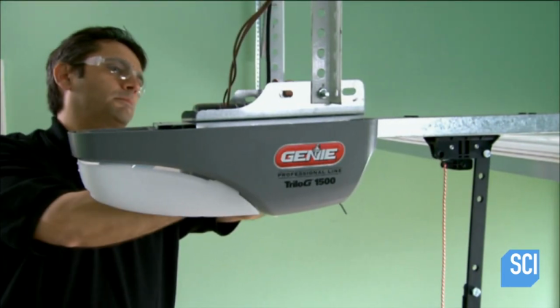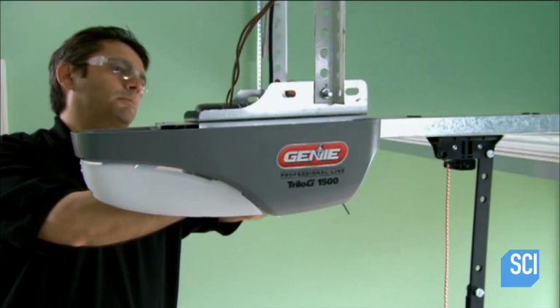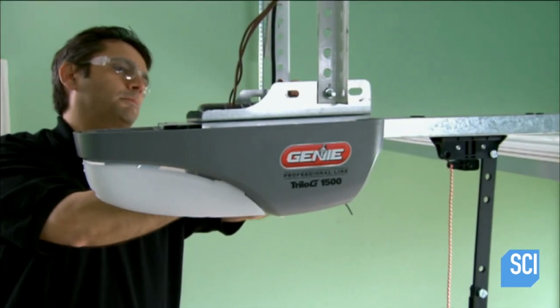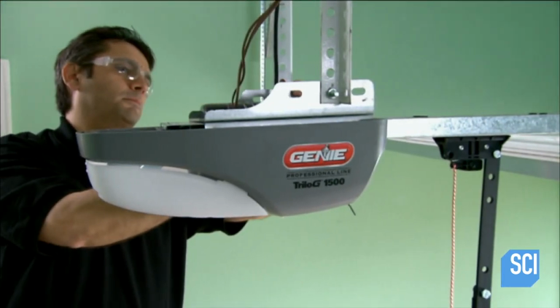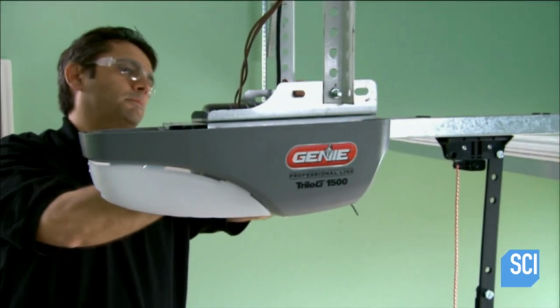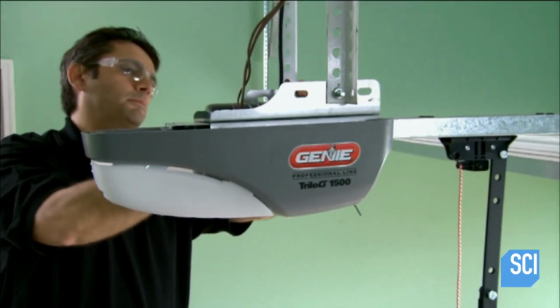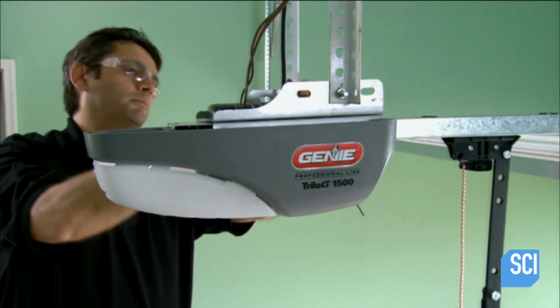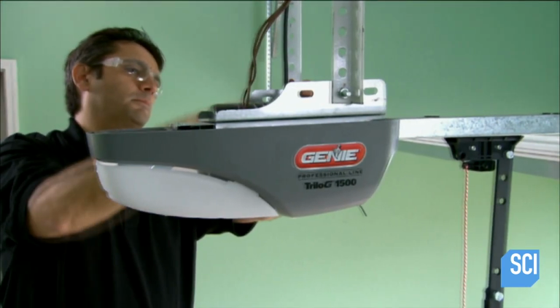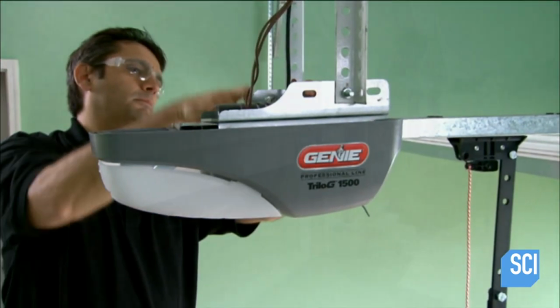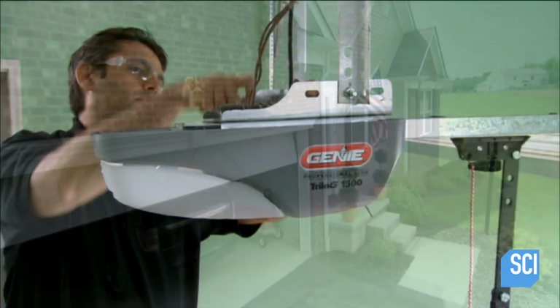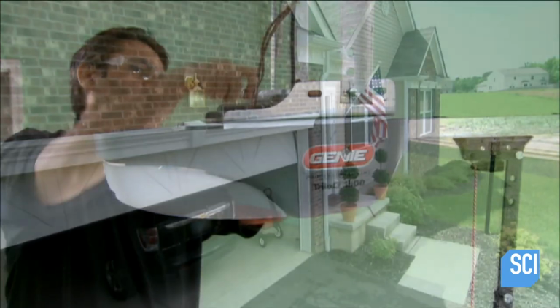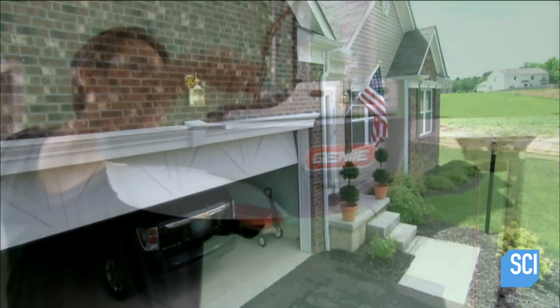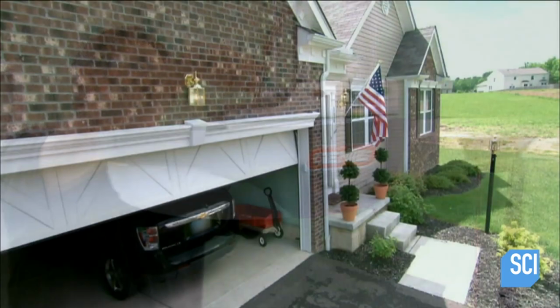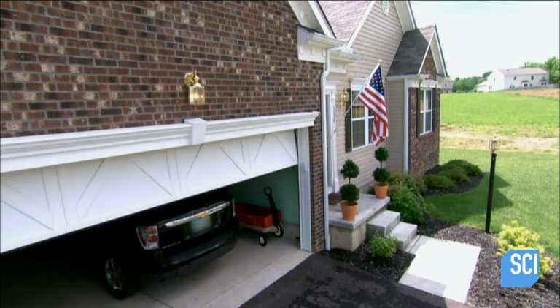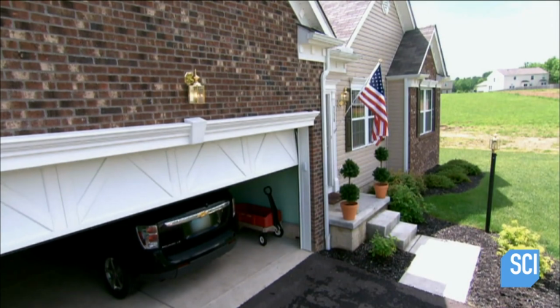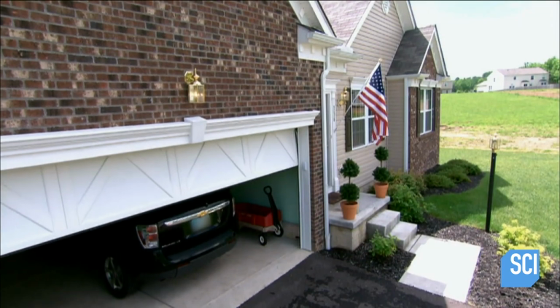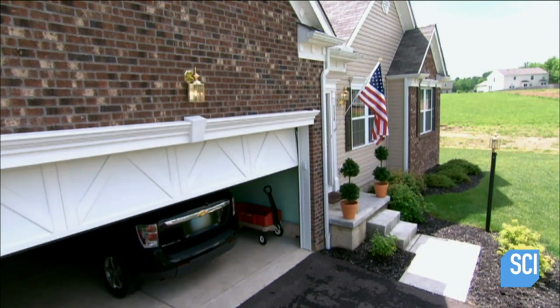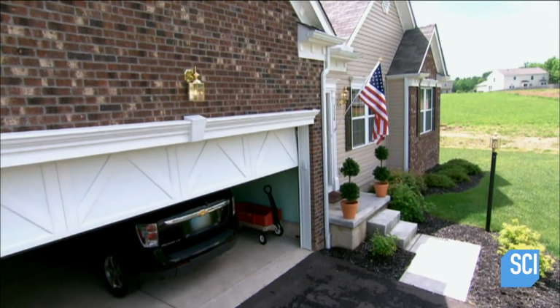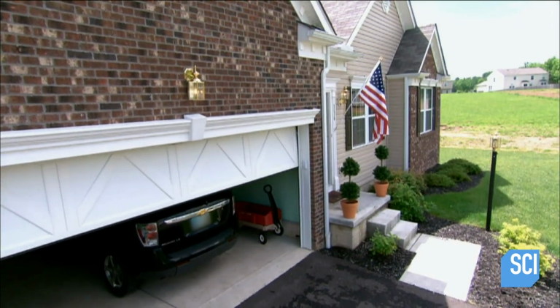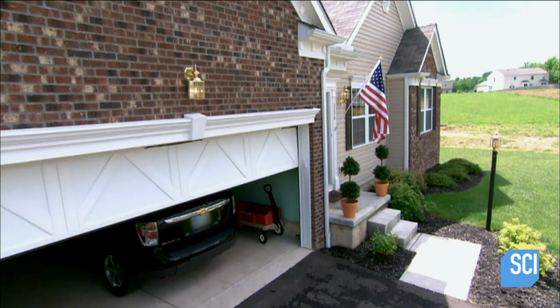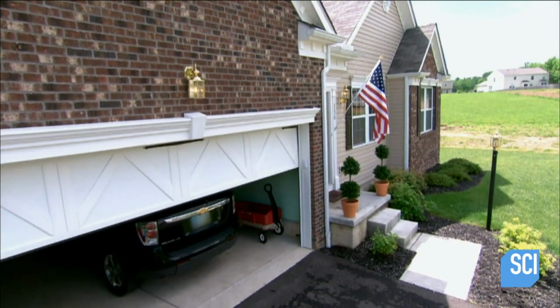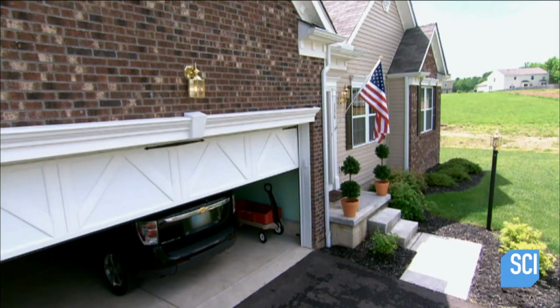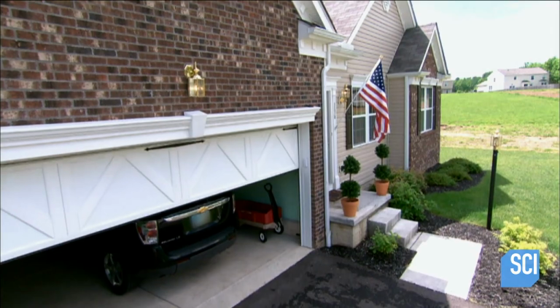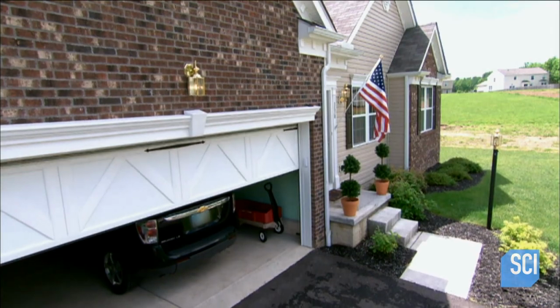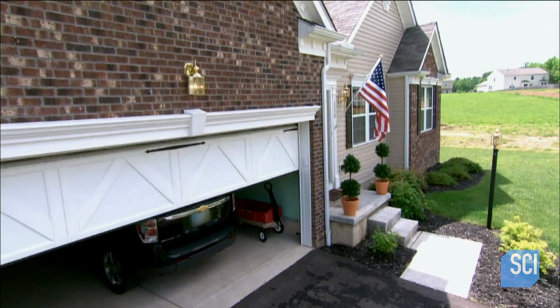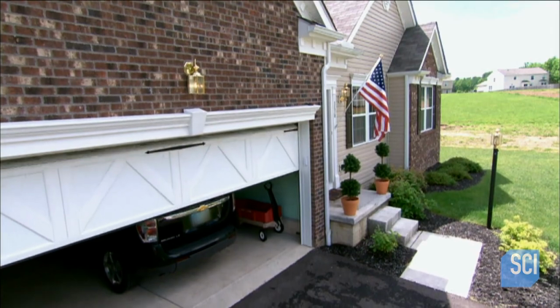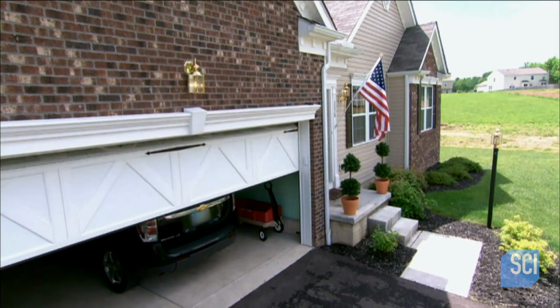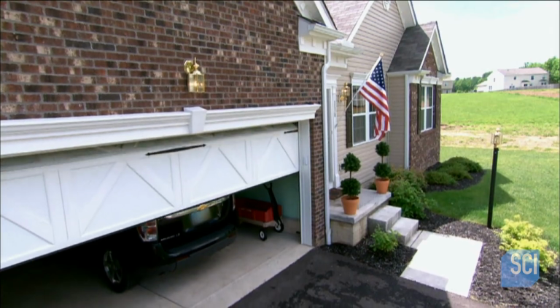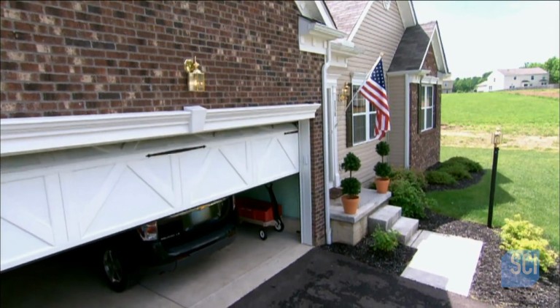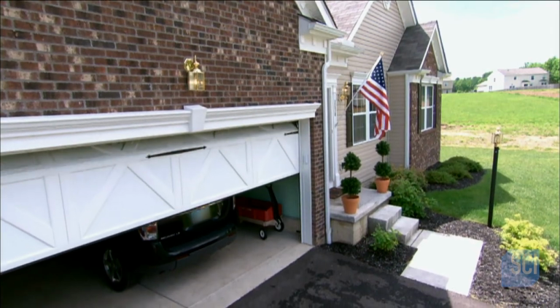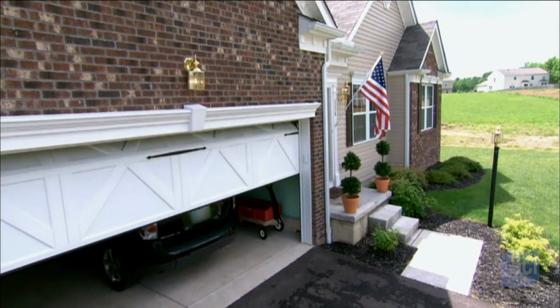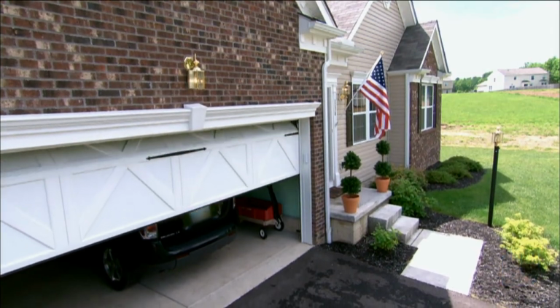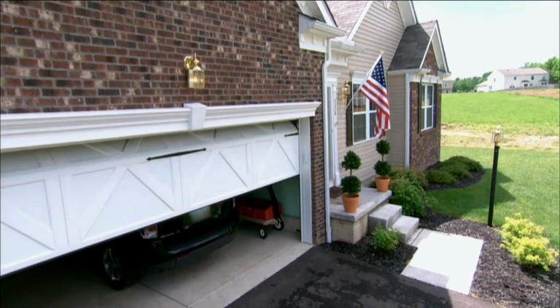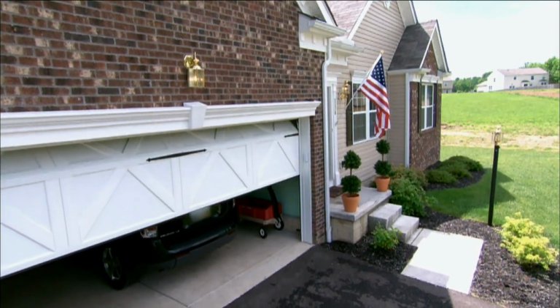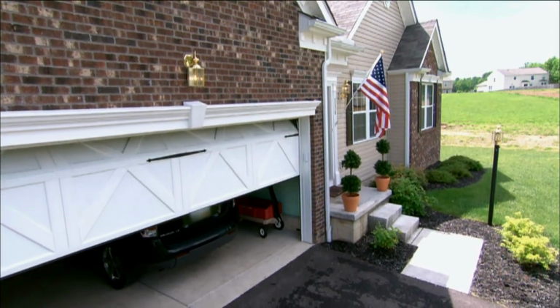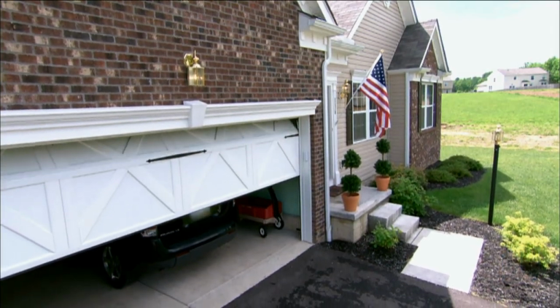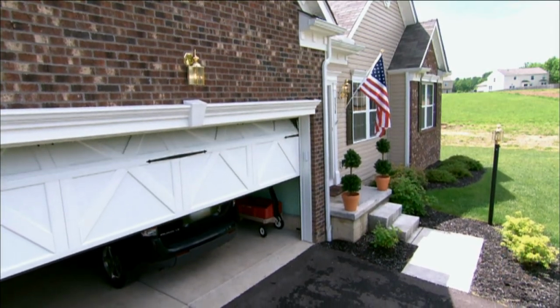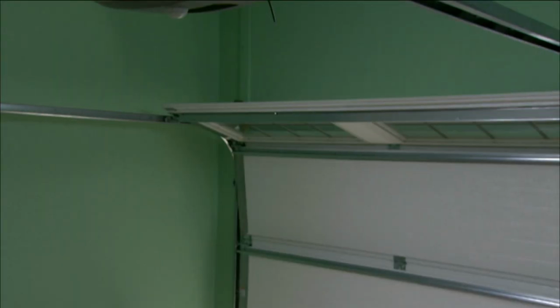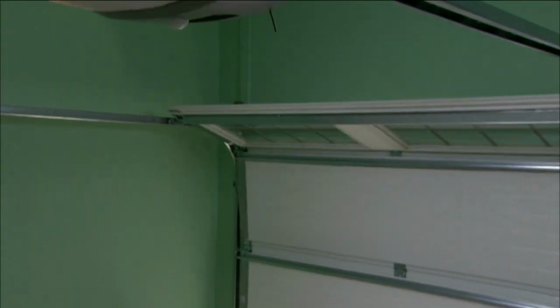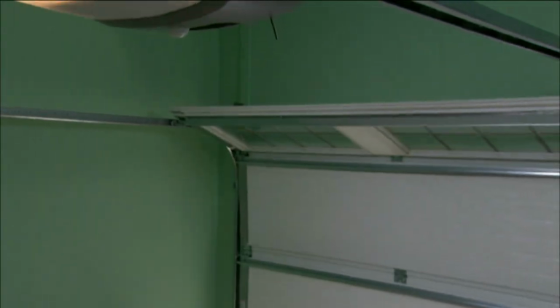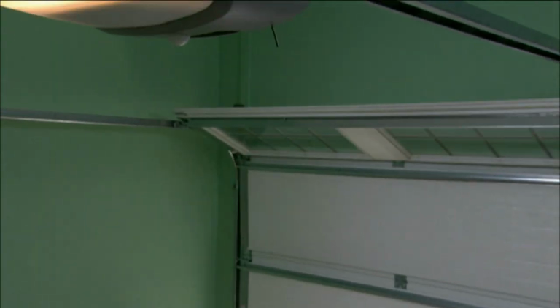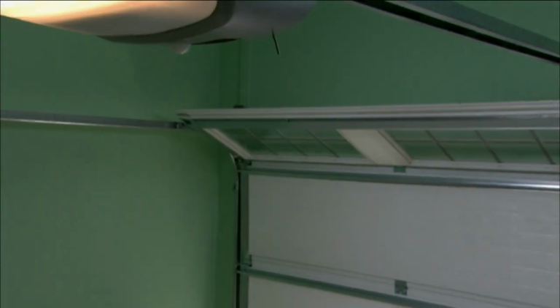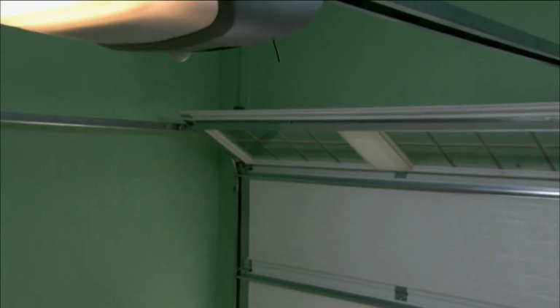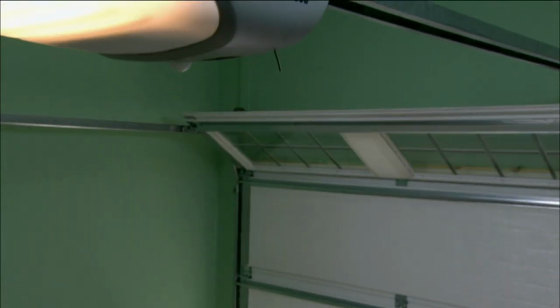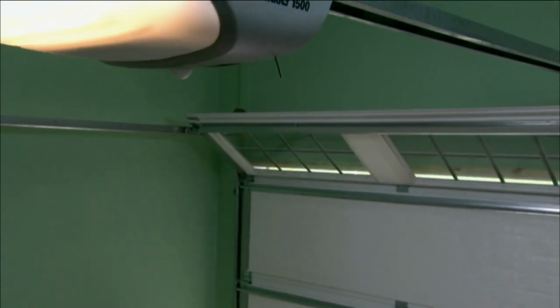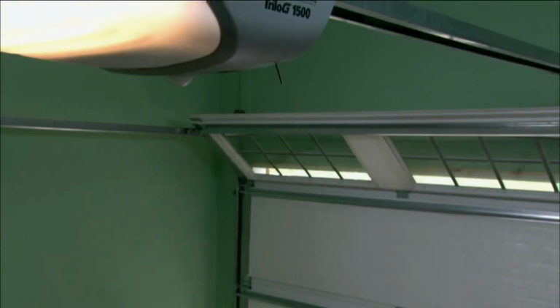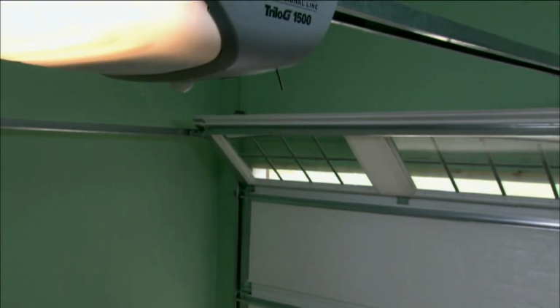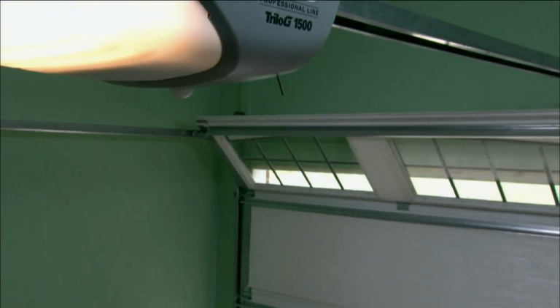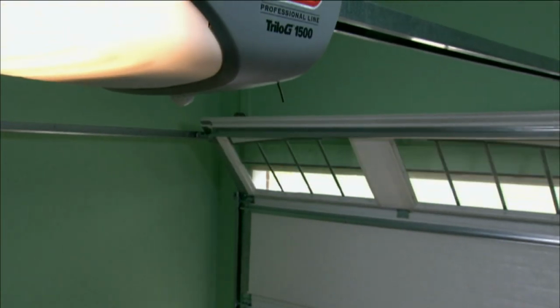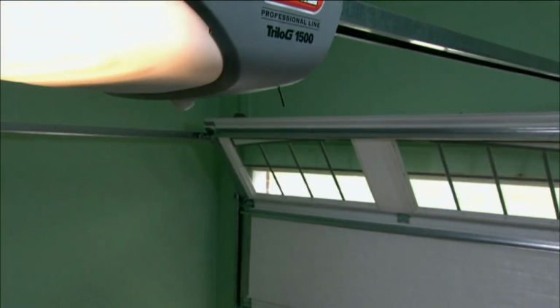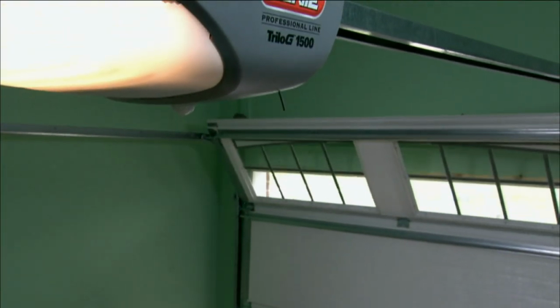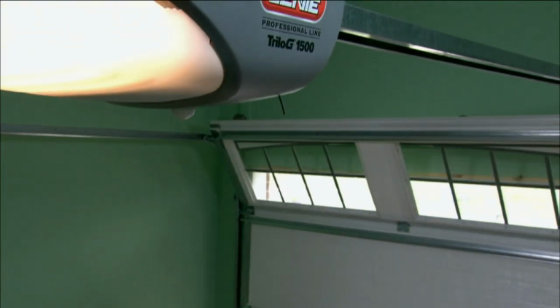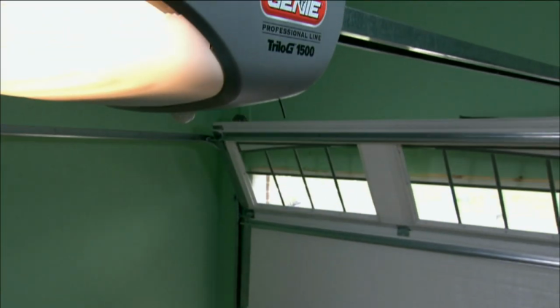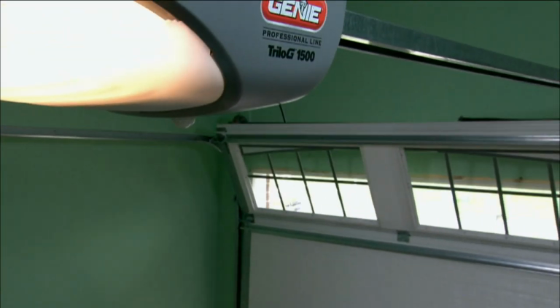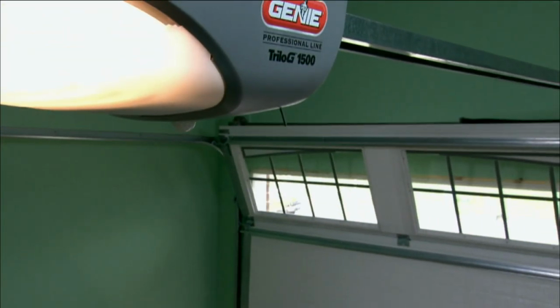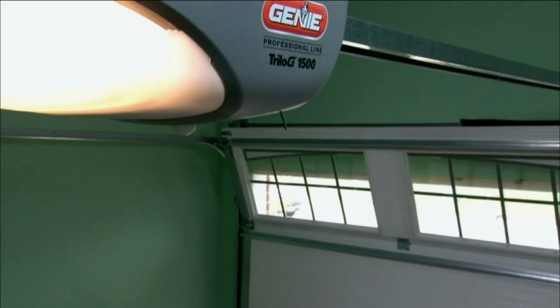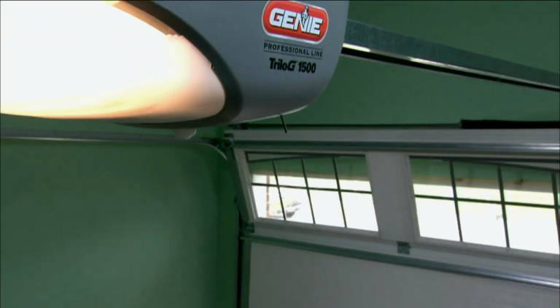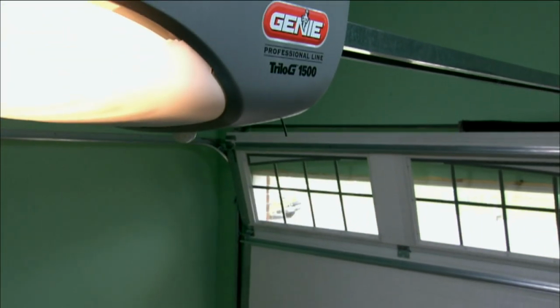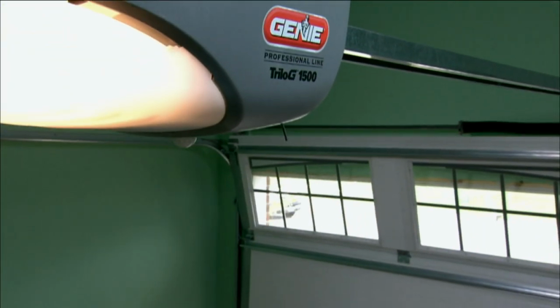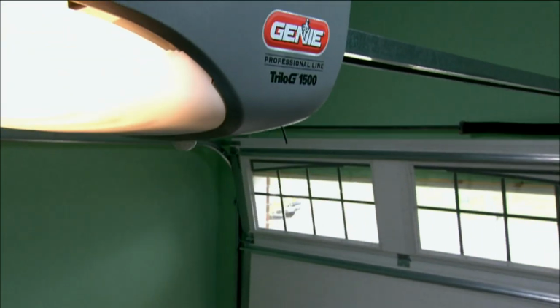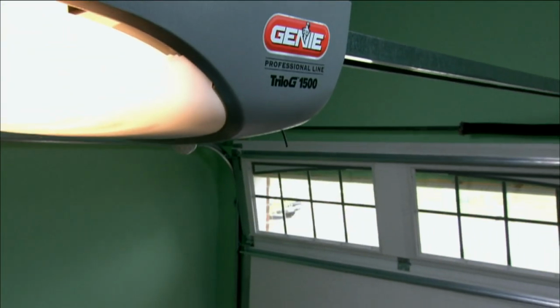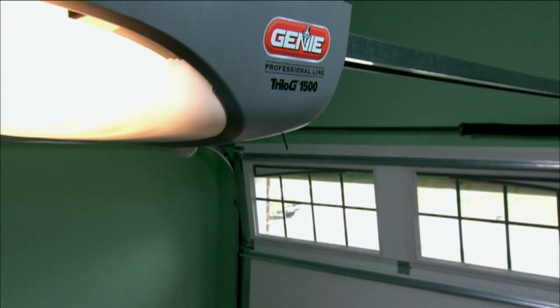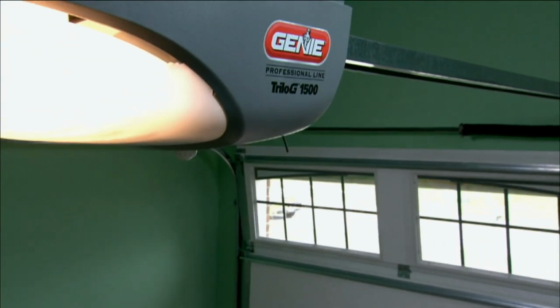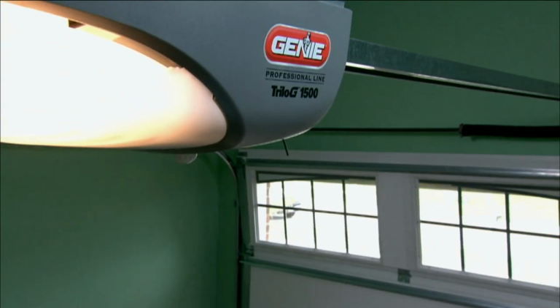Motor runs, screw rod turns, carriage moves, and your garage door opens or closes.